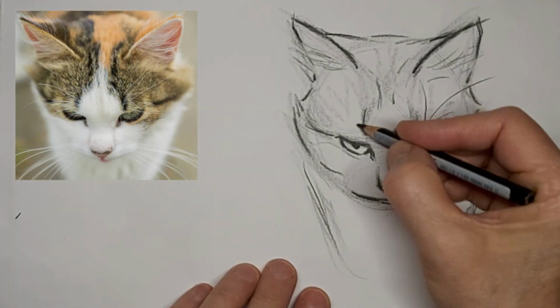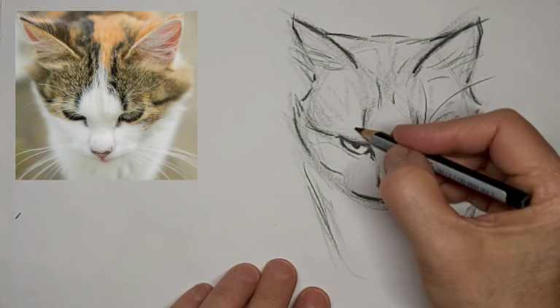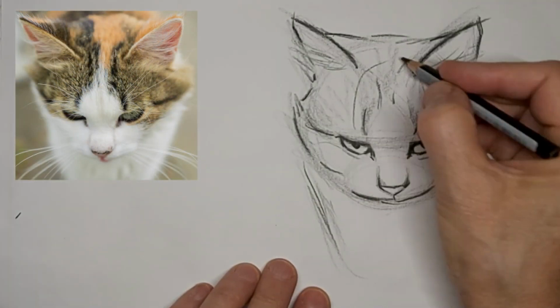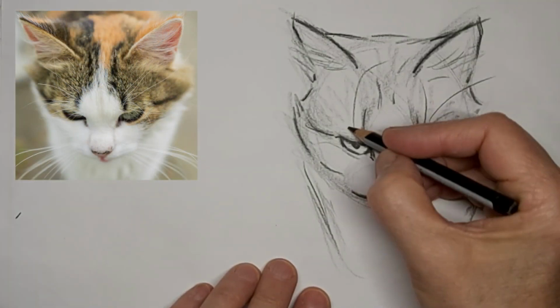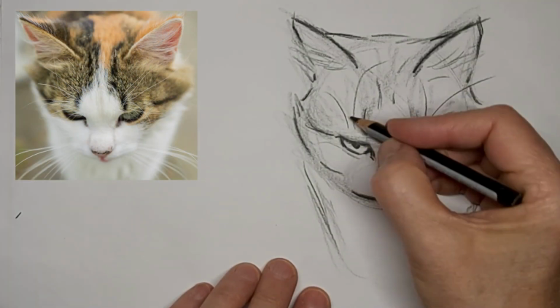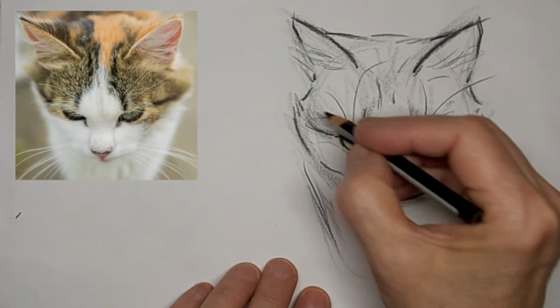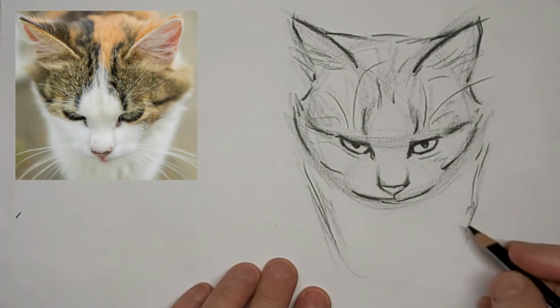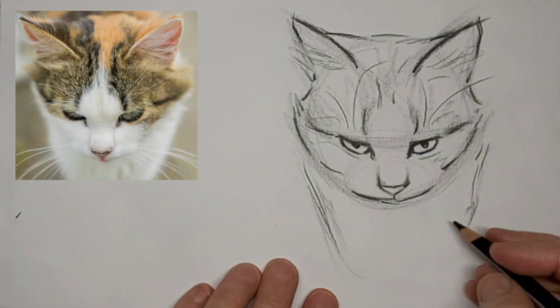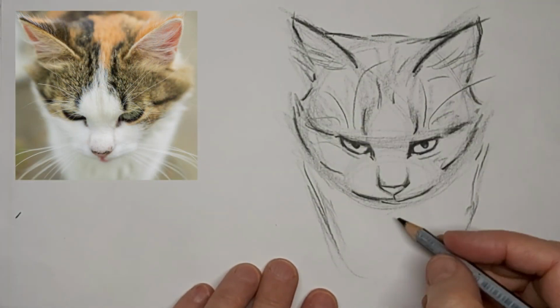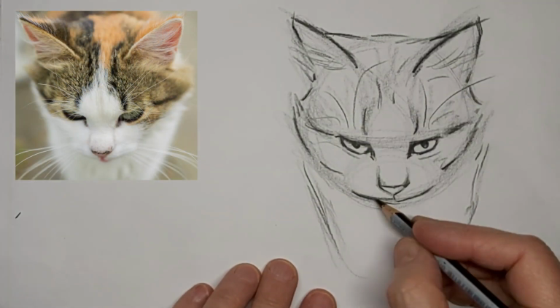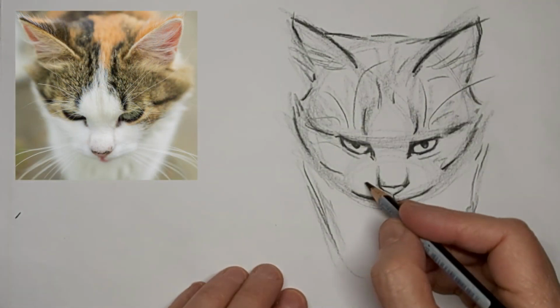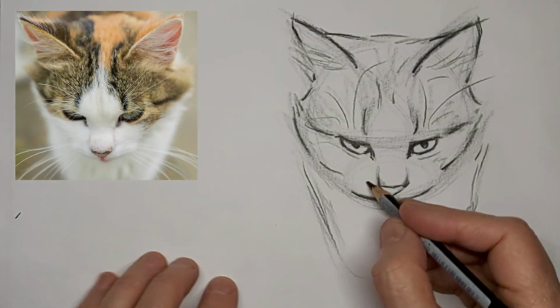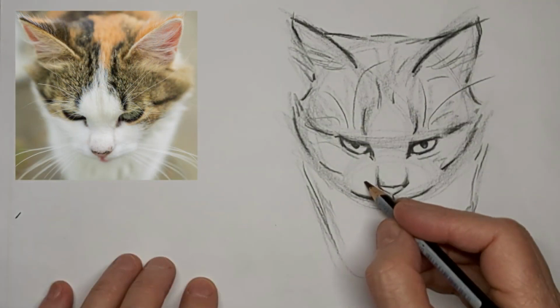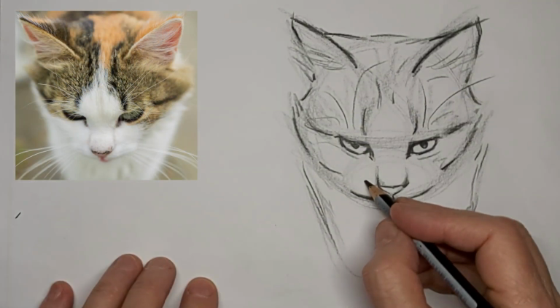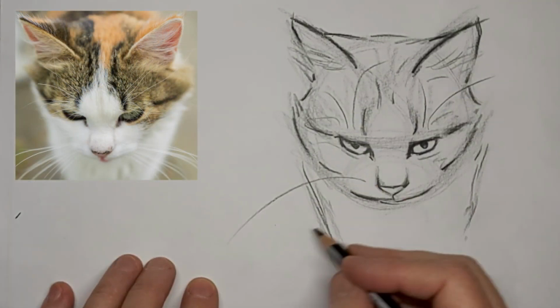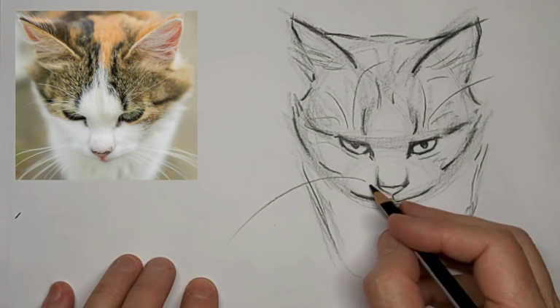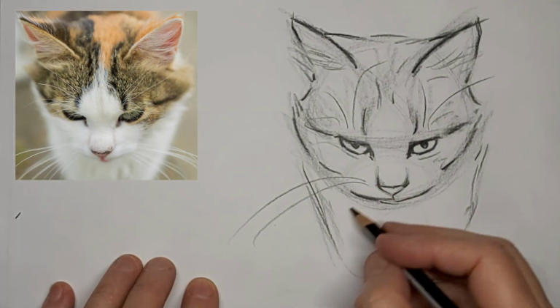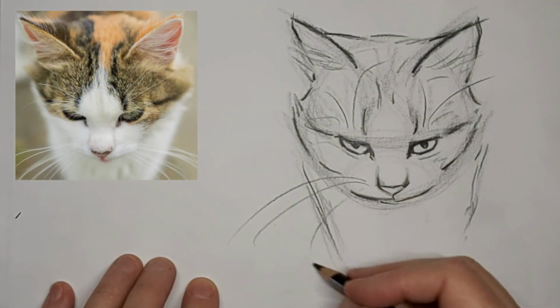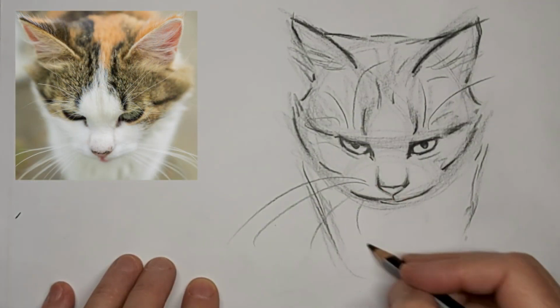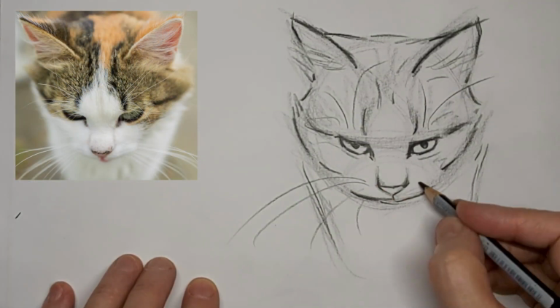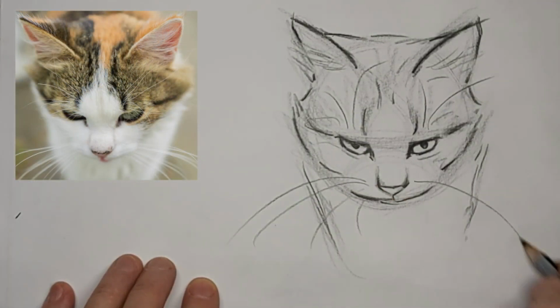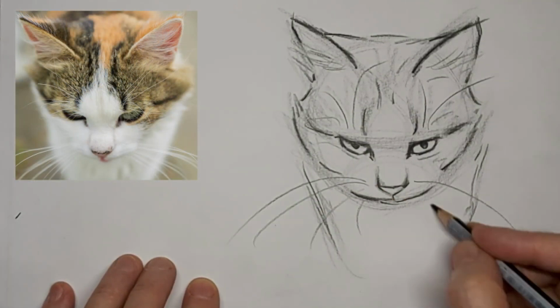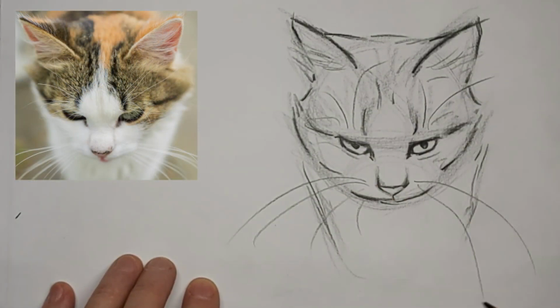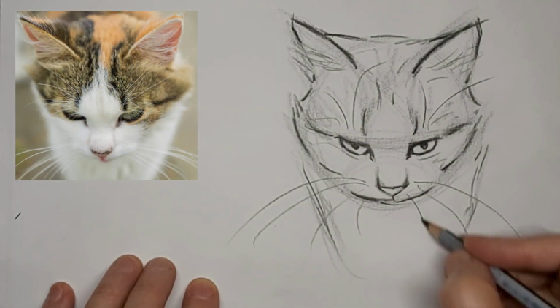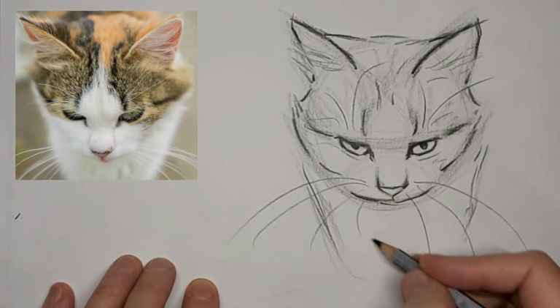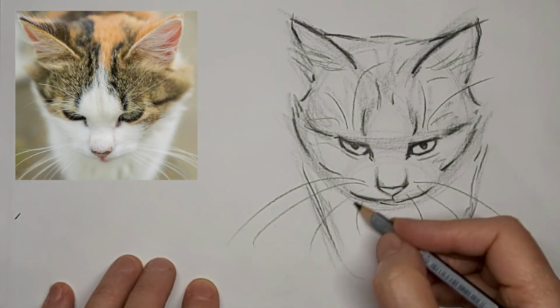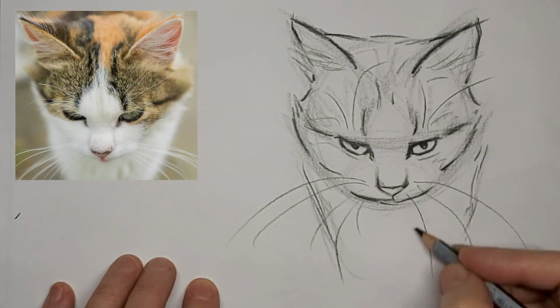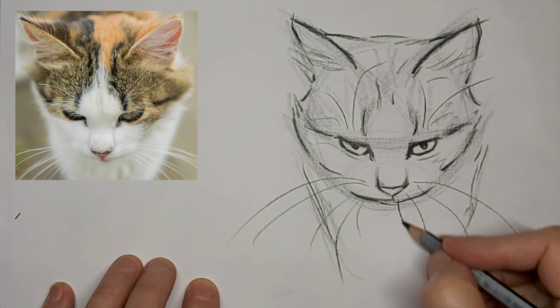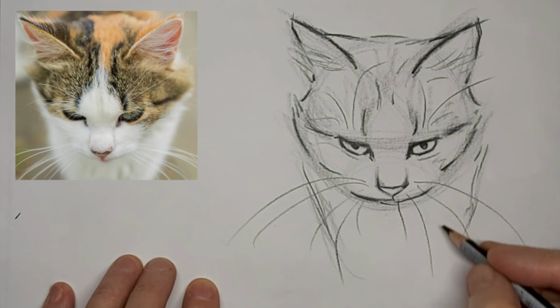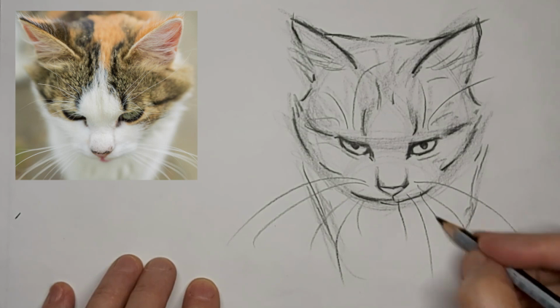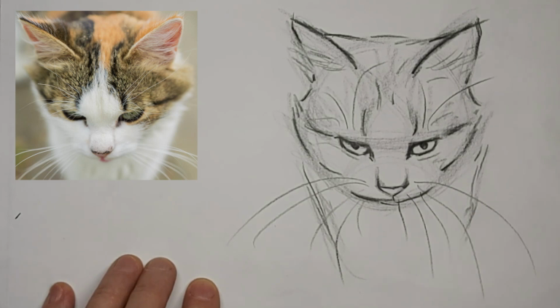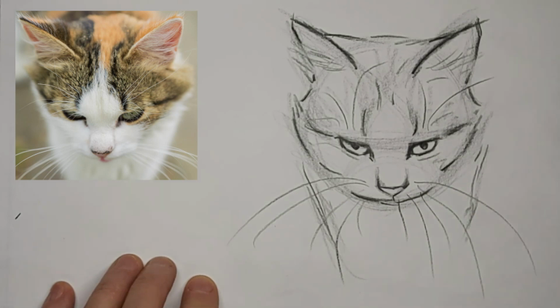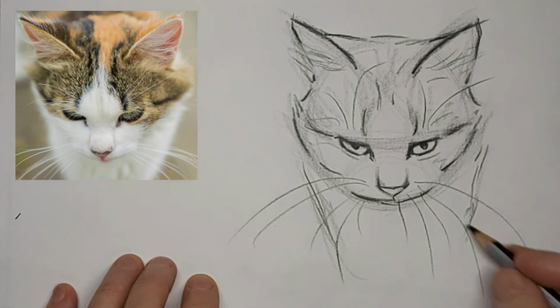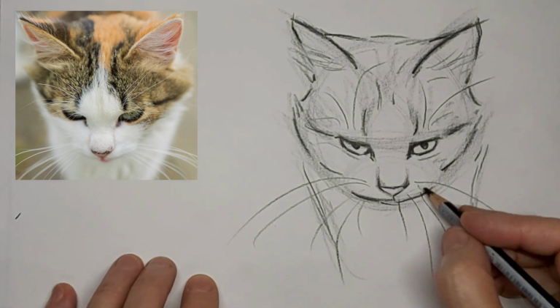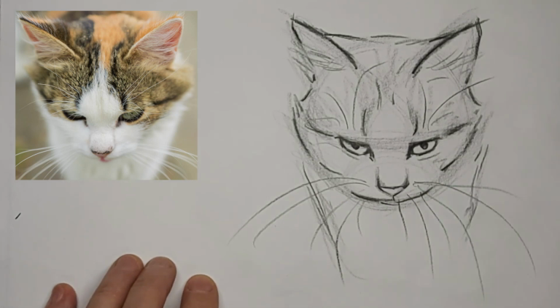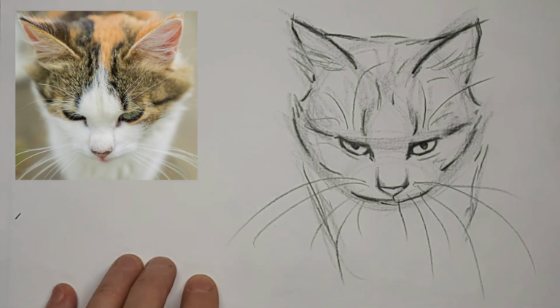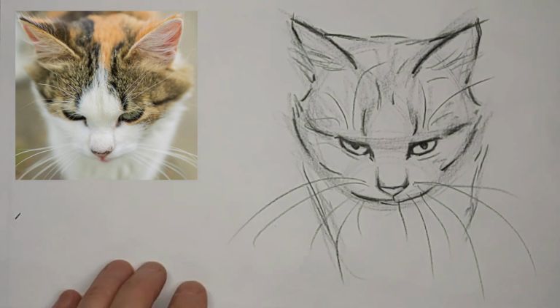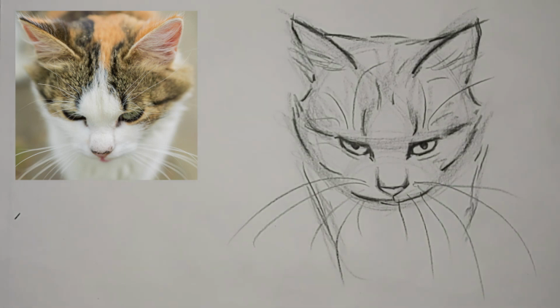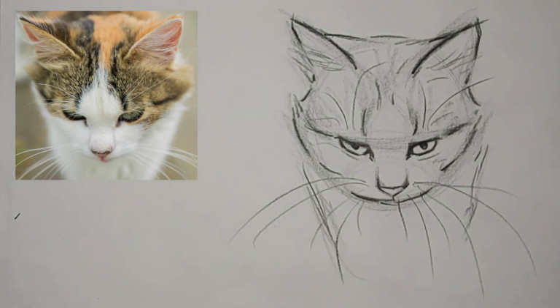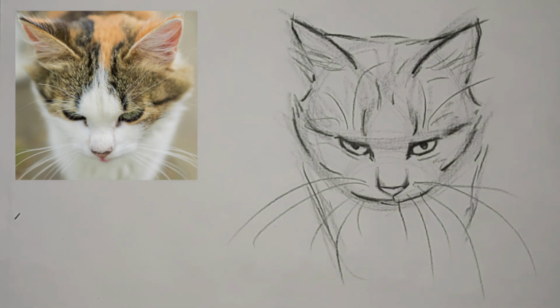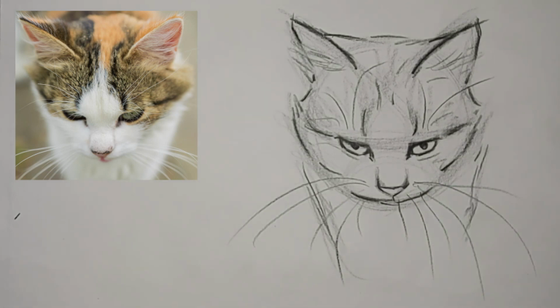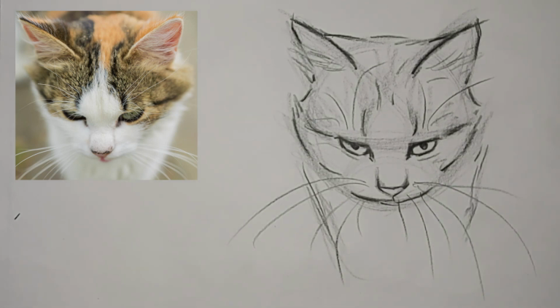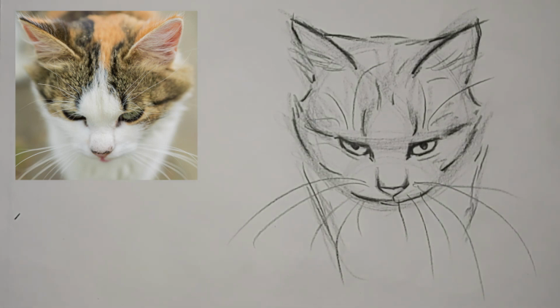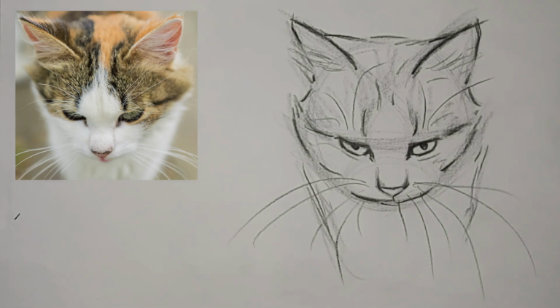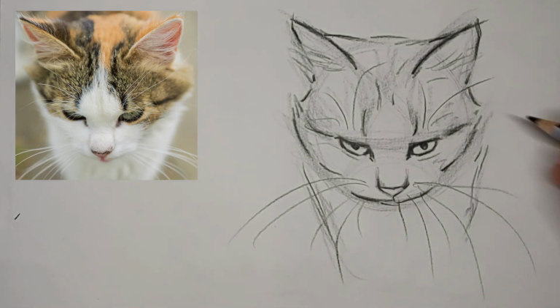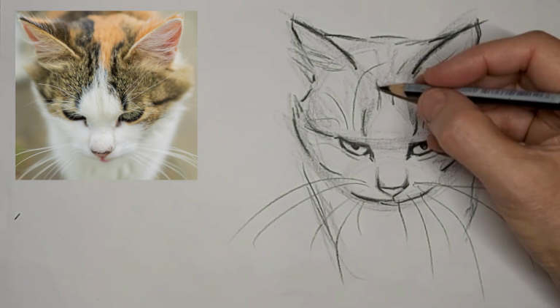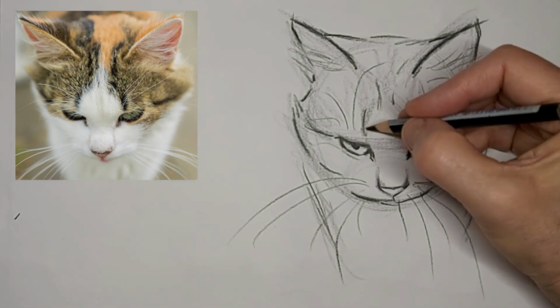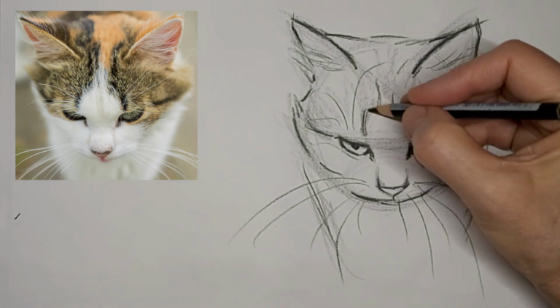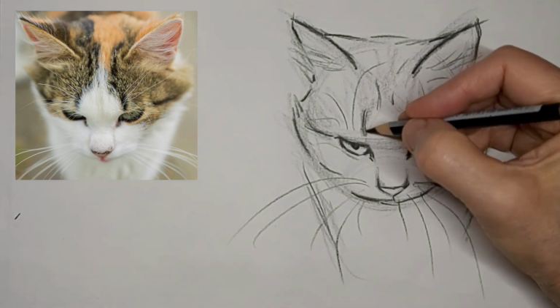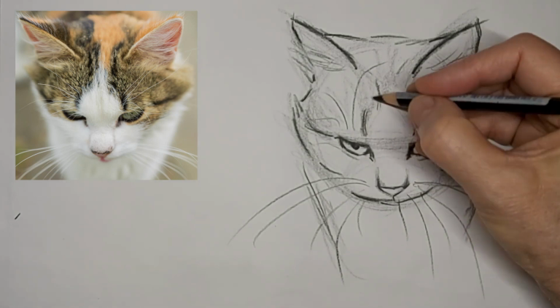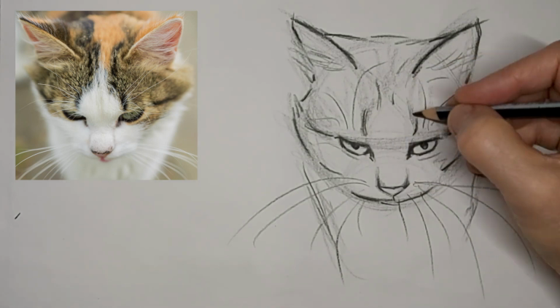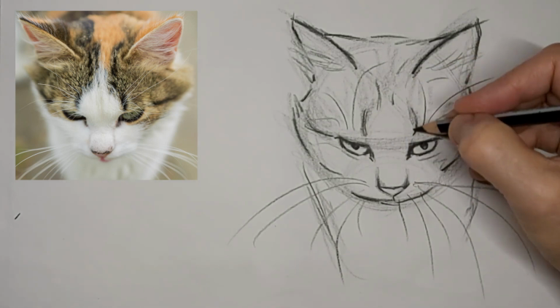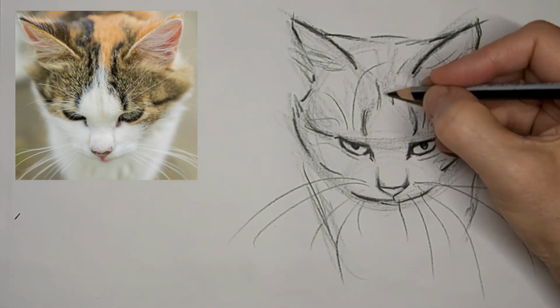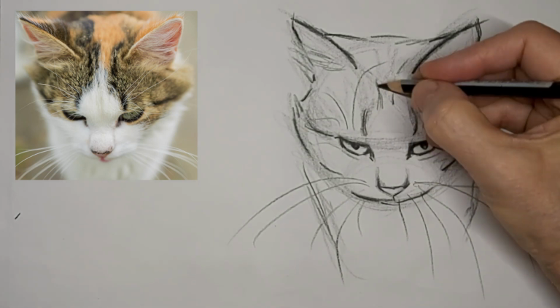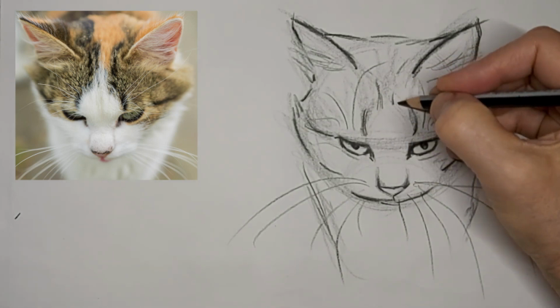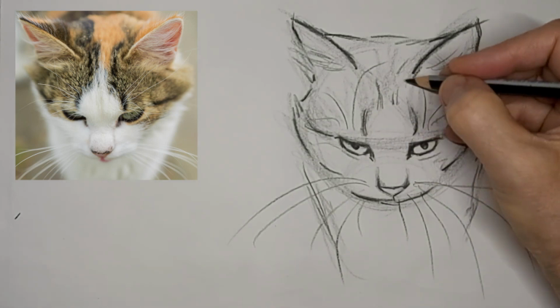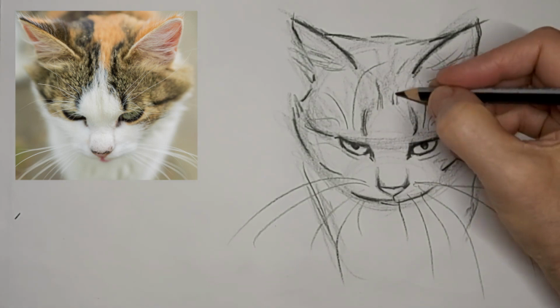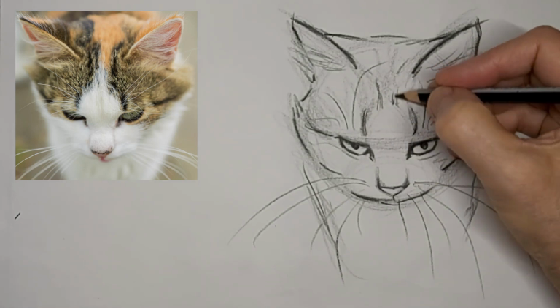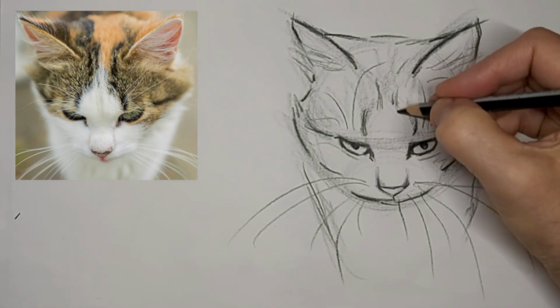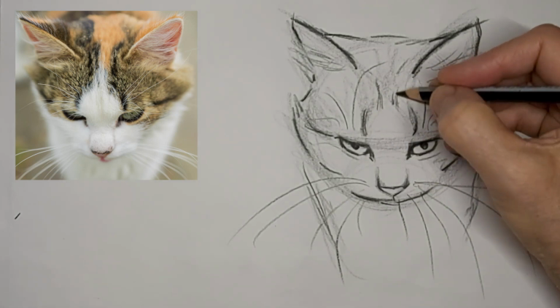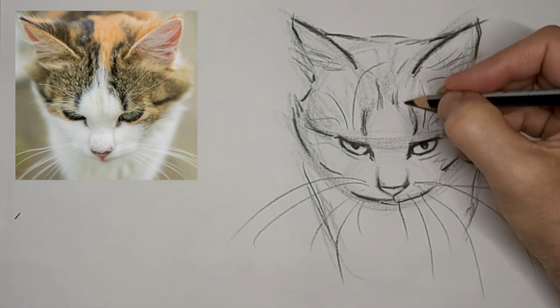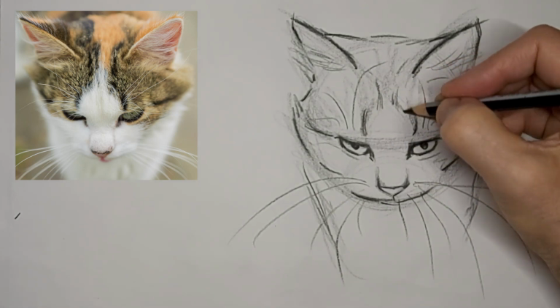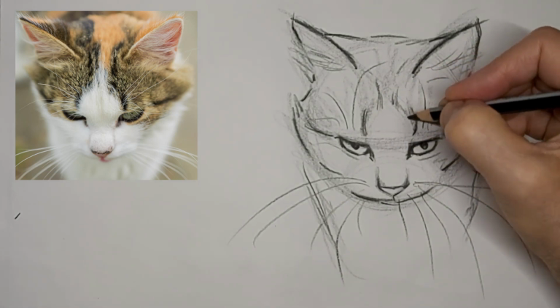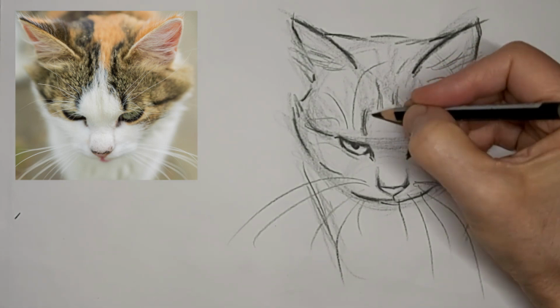Add some whiskers here, there, and everywhere. Thanks for watching and I hope to see you again next time!